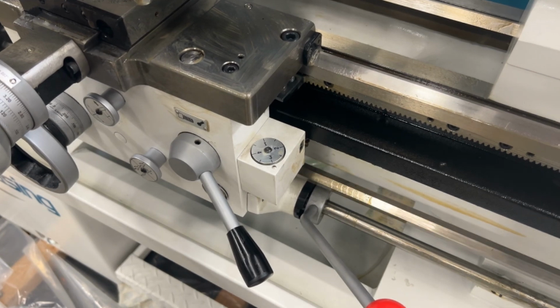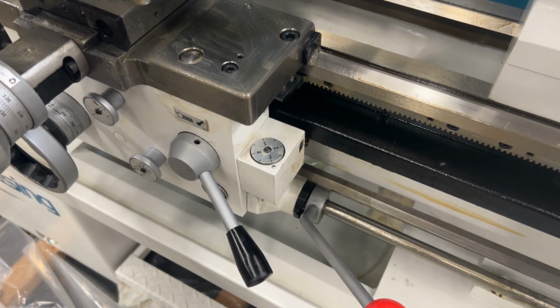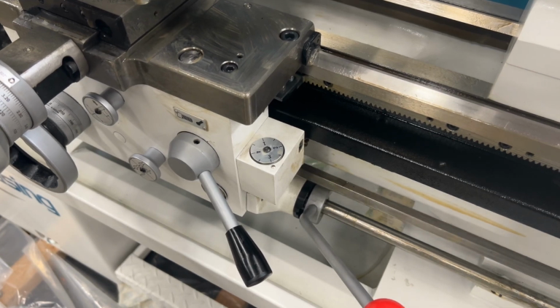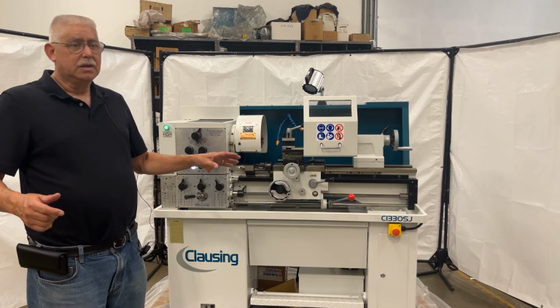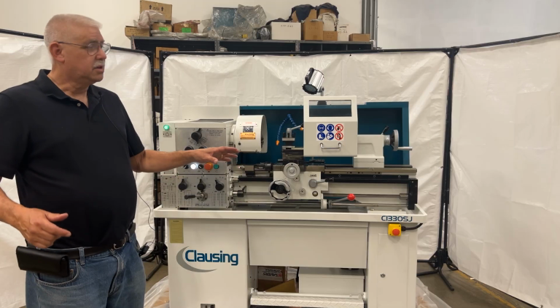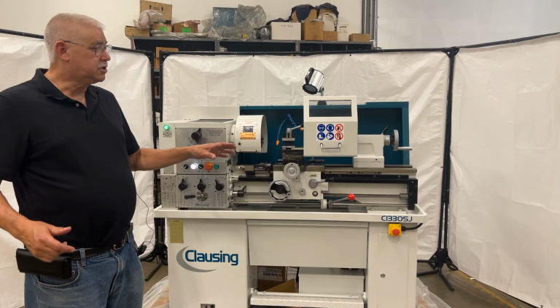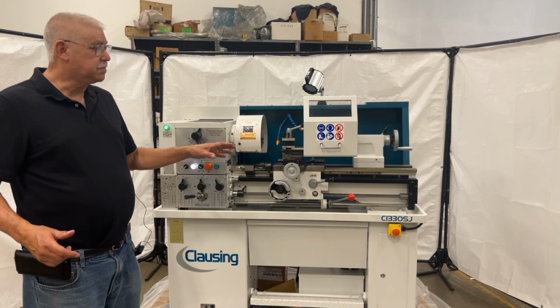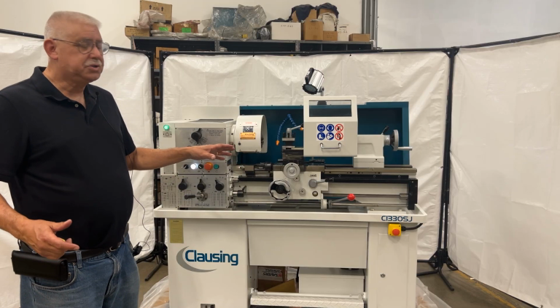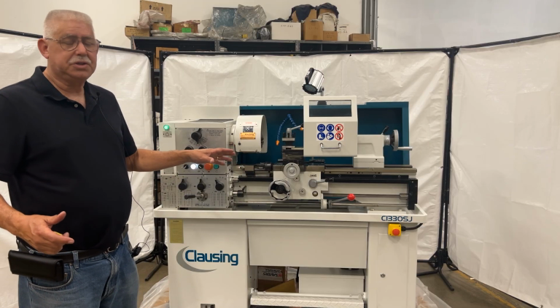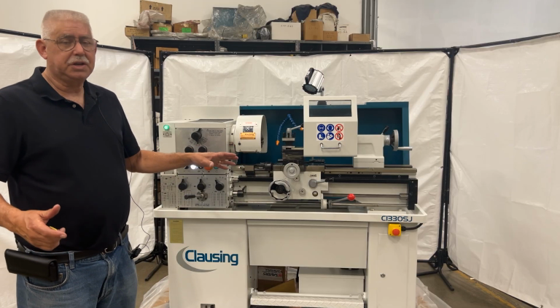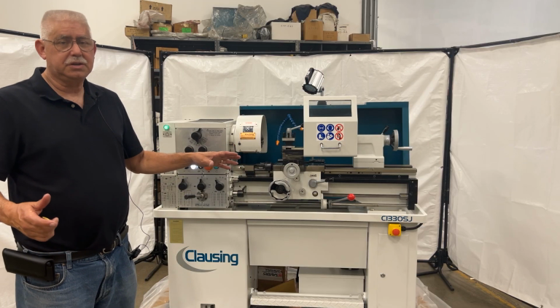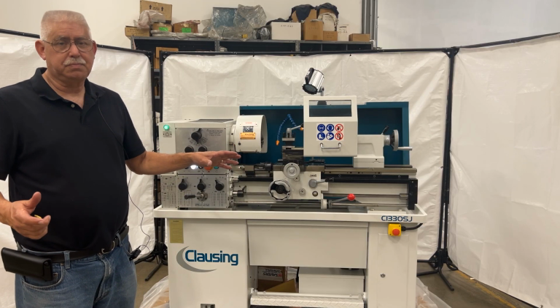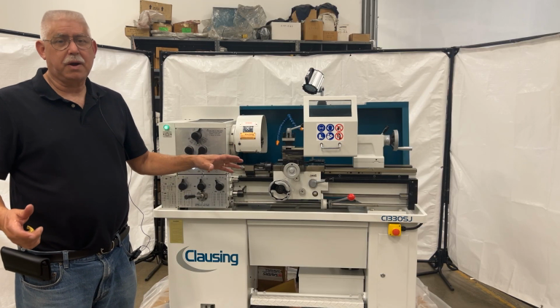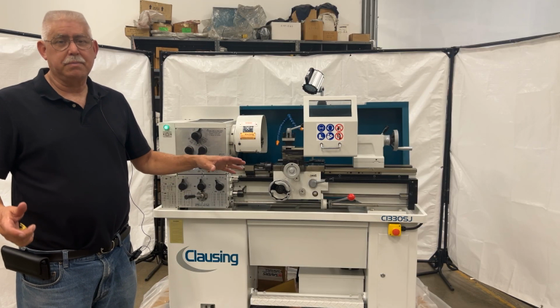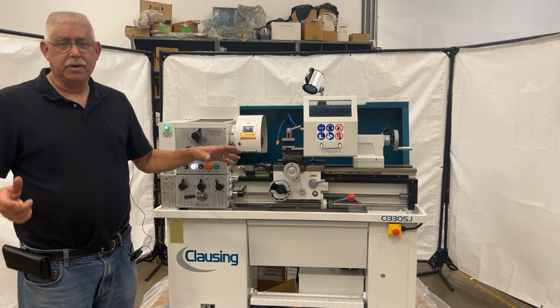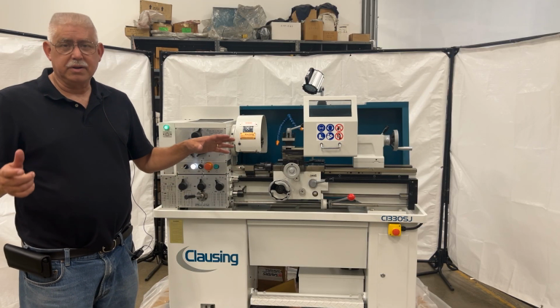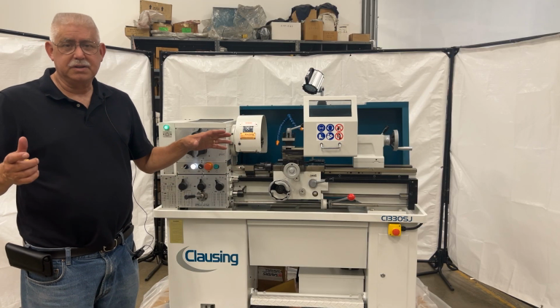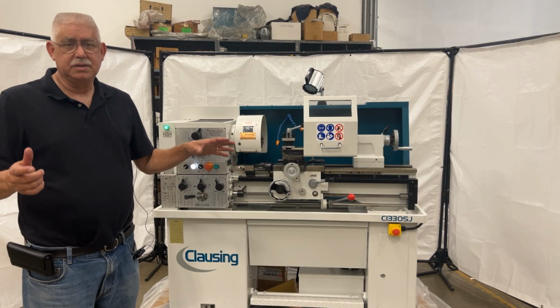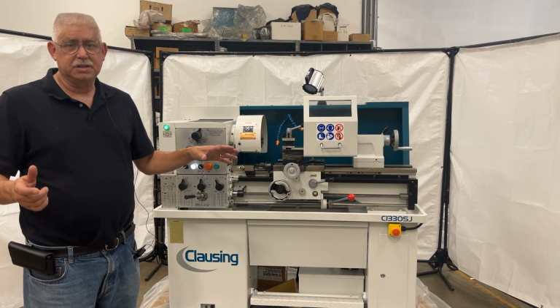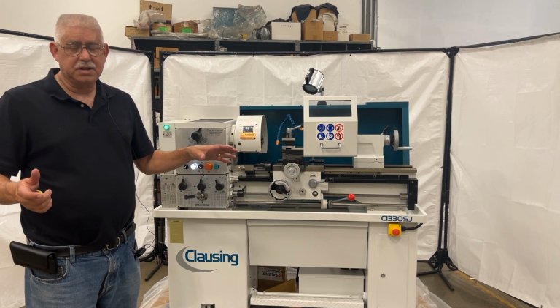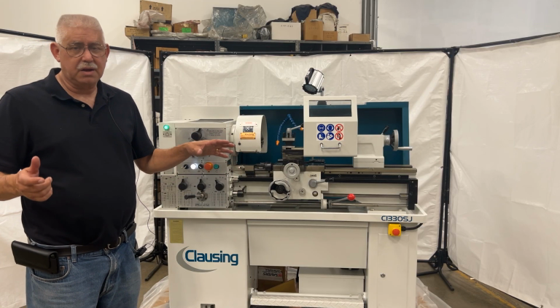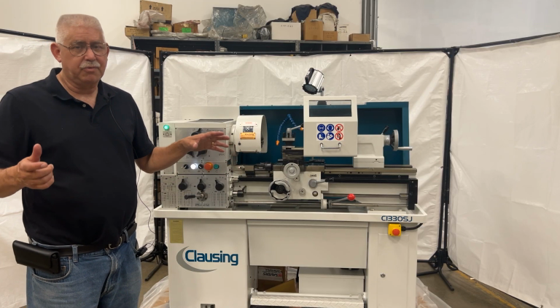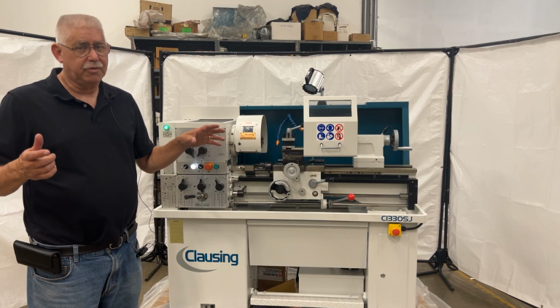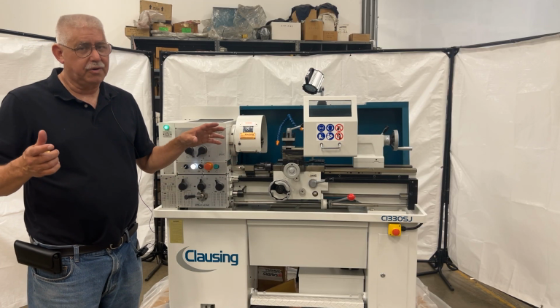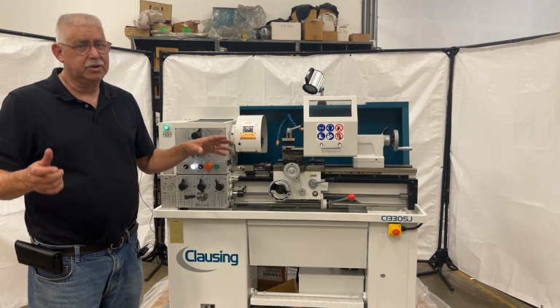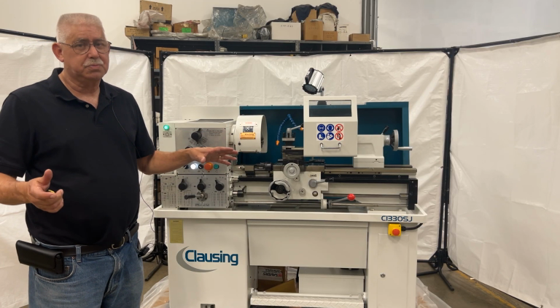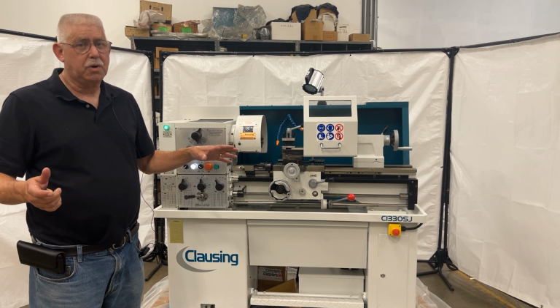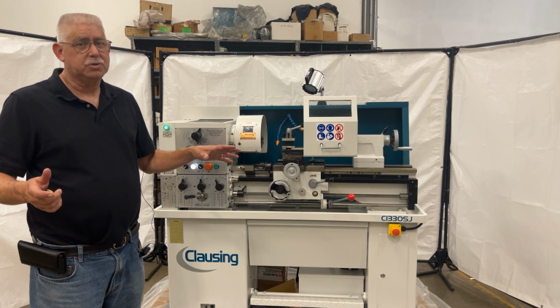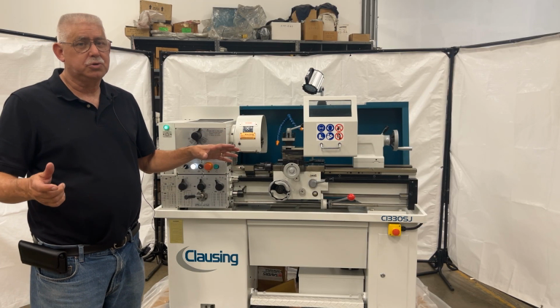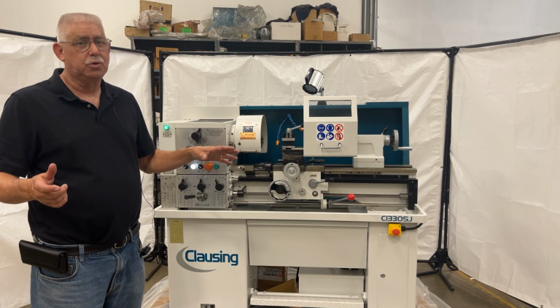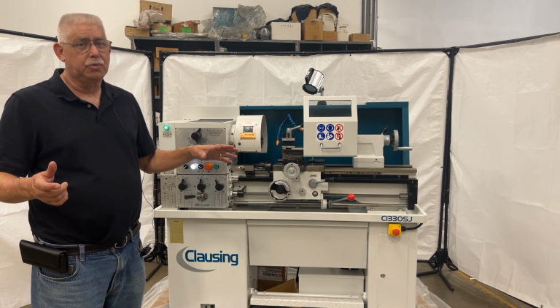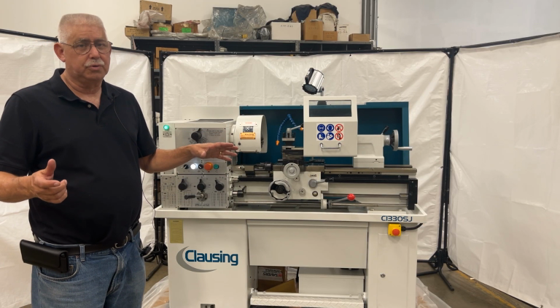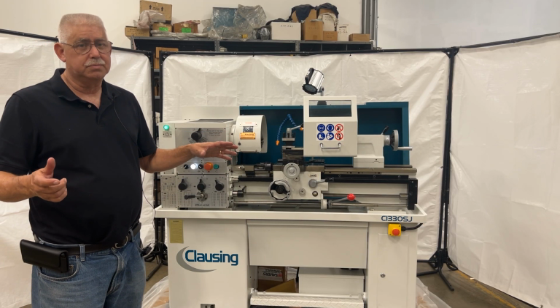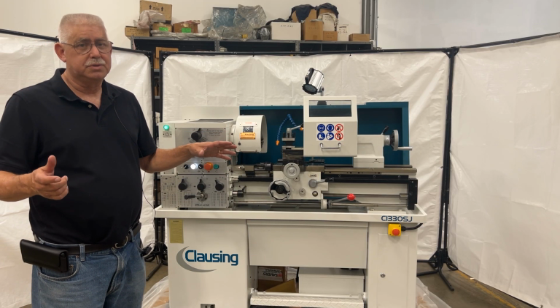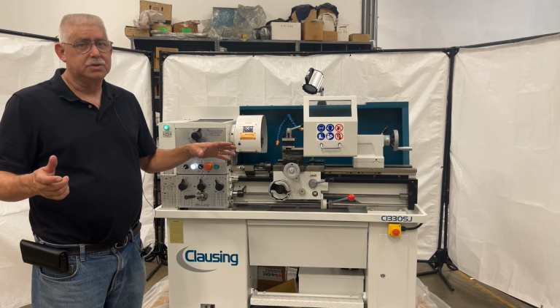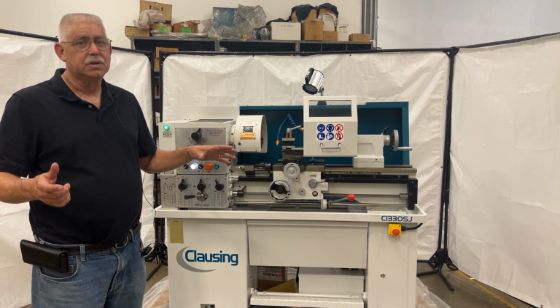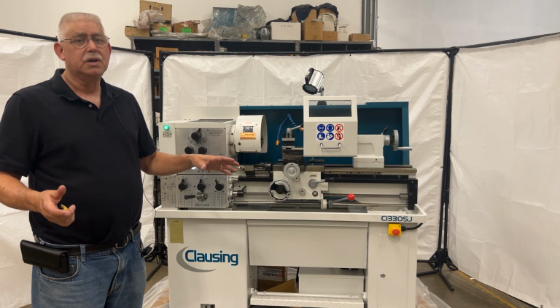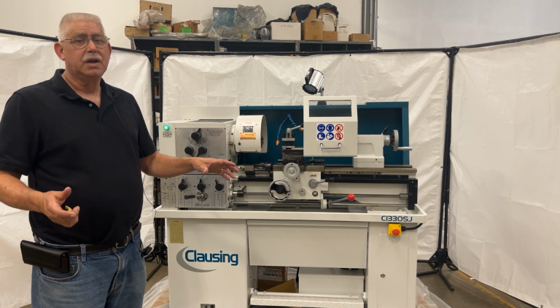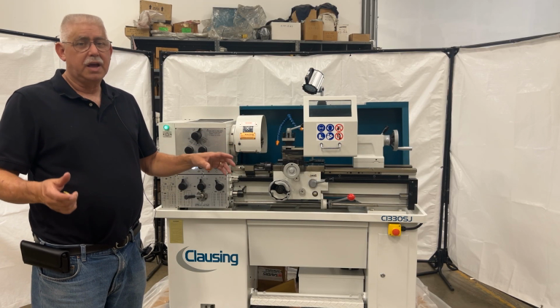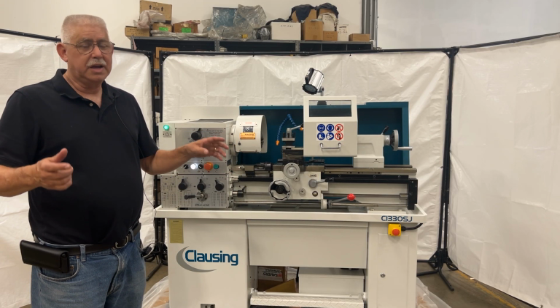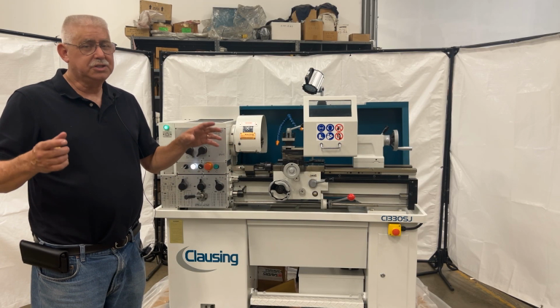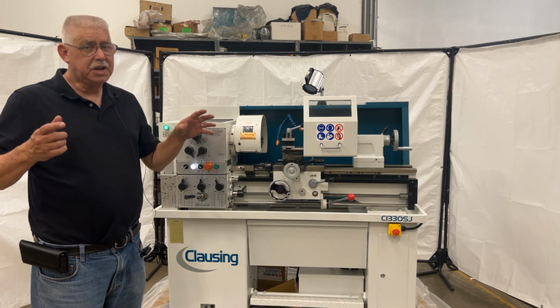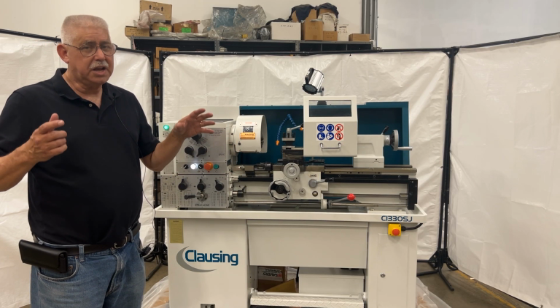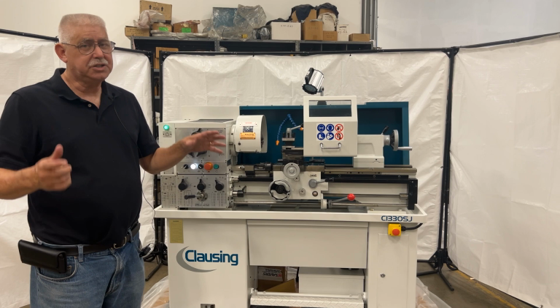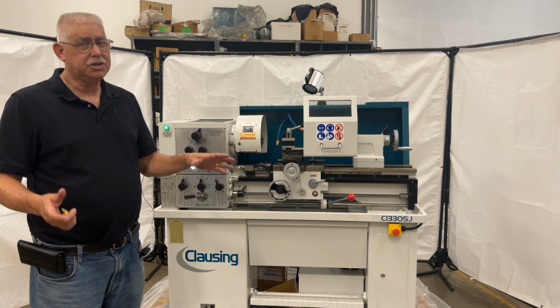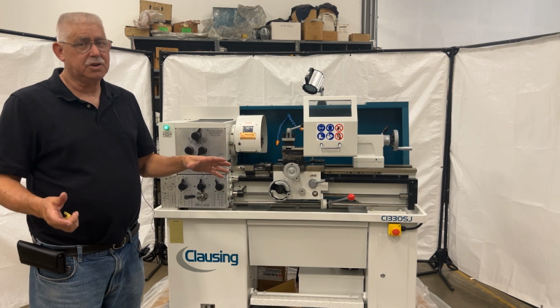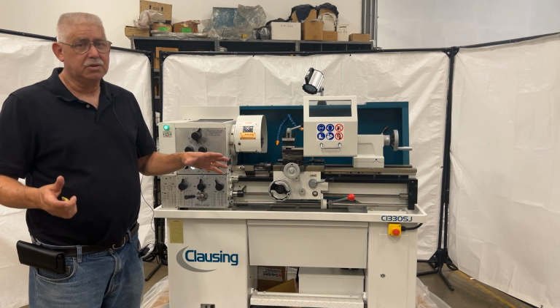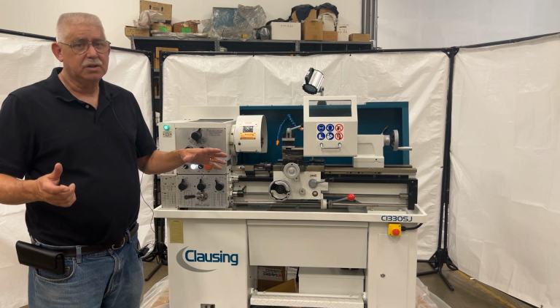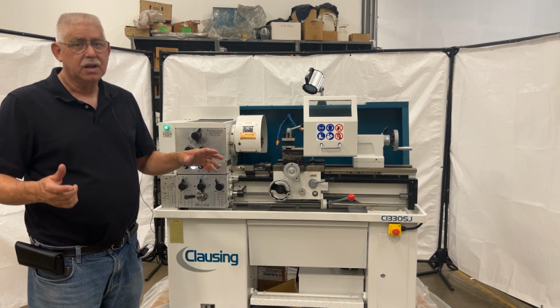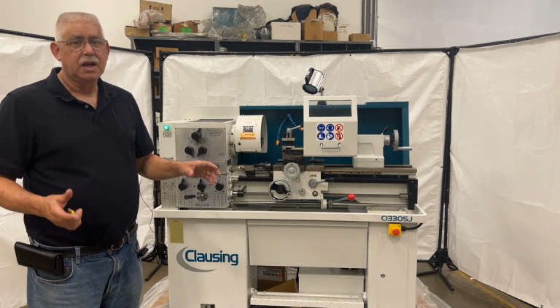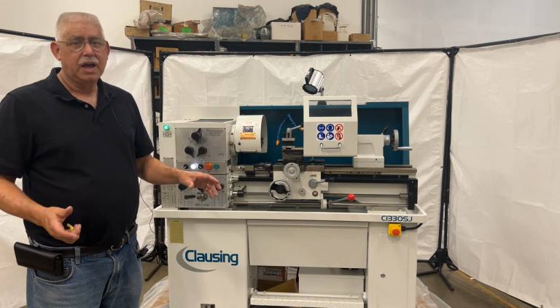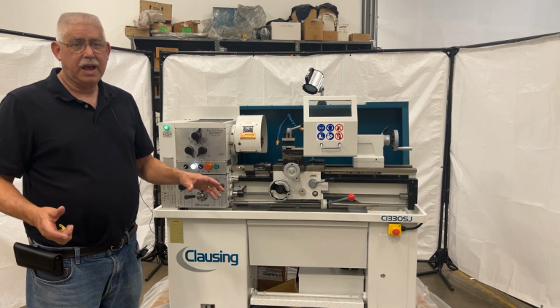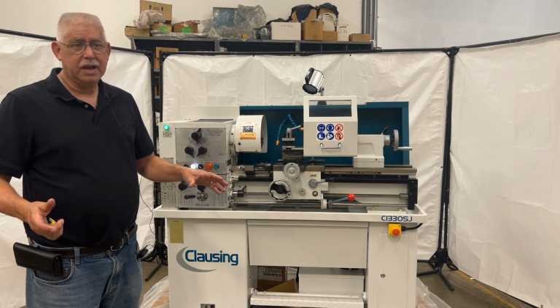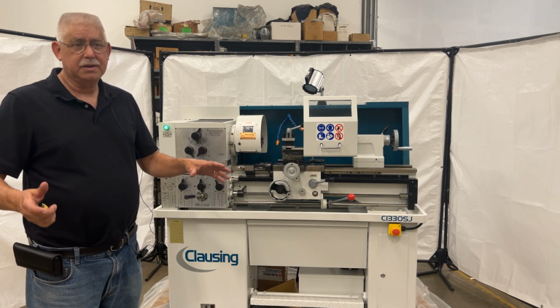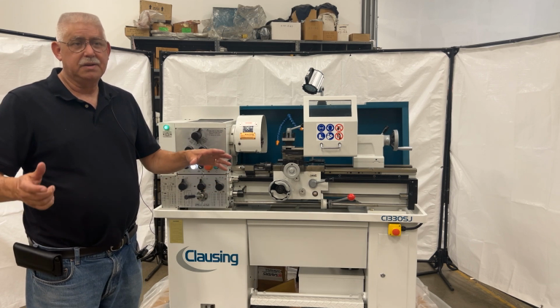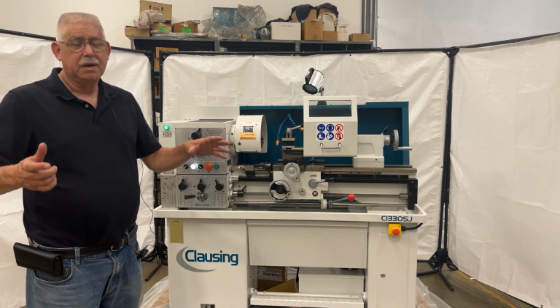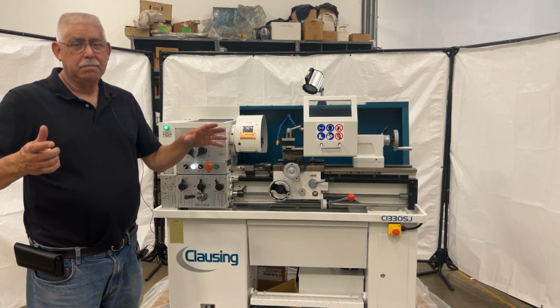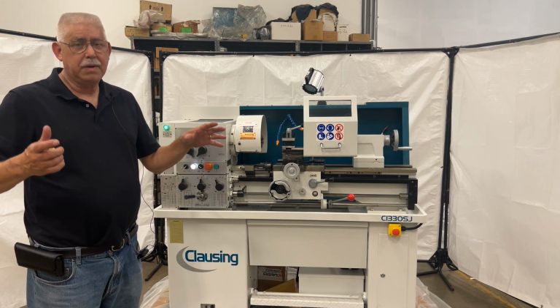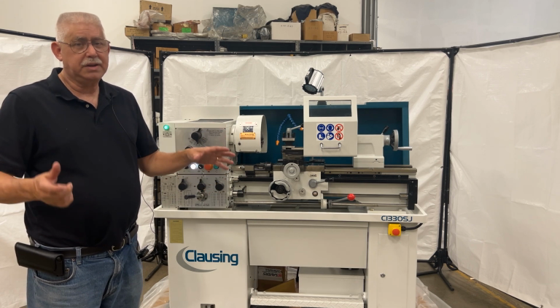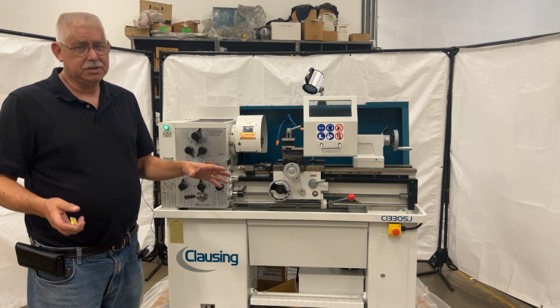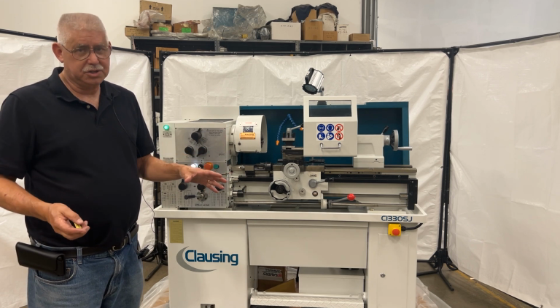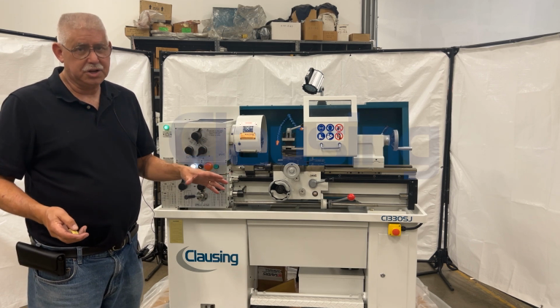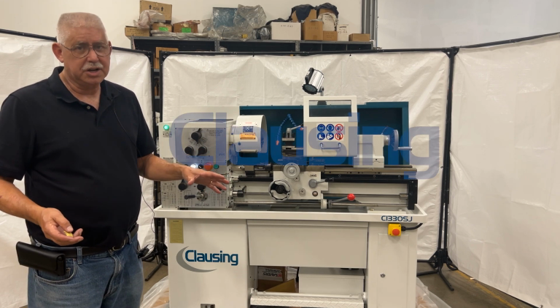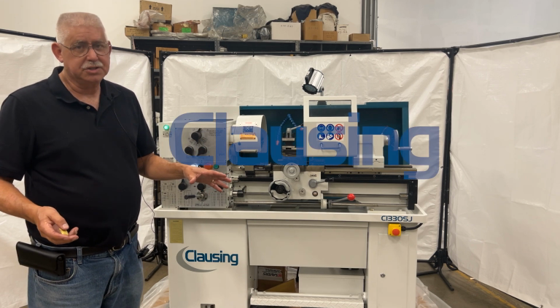This machine is primarily designed for very small tool rooms, educational settings, and maintenance sheds.